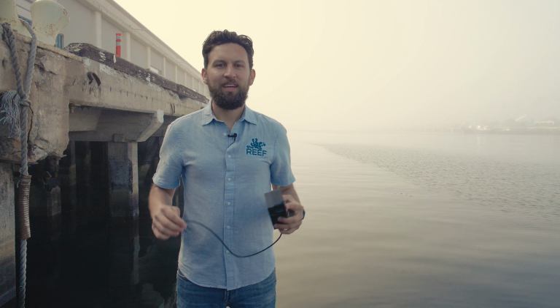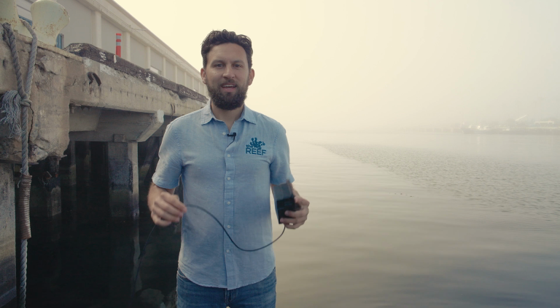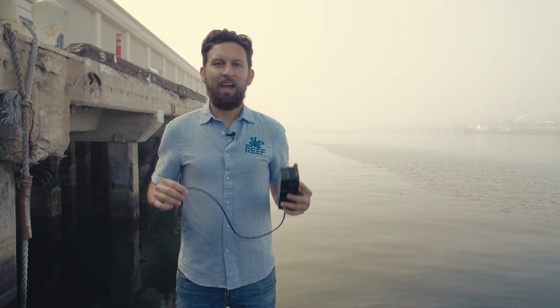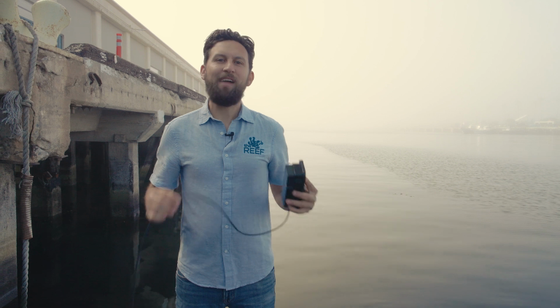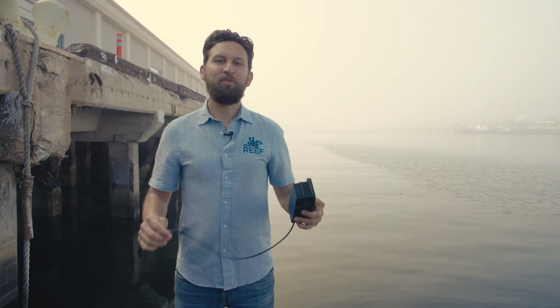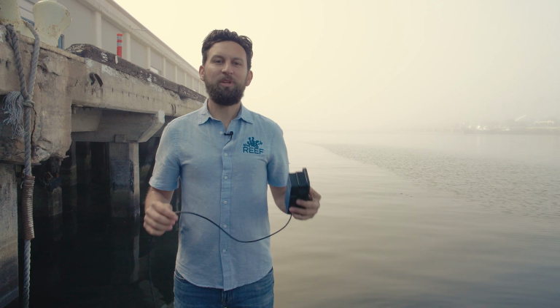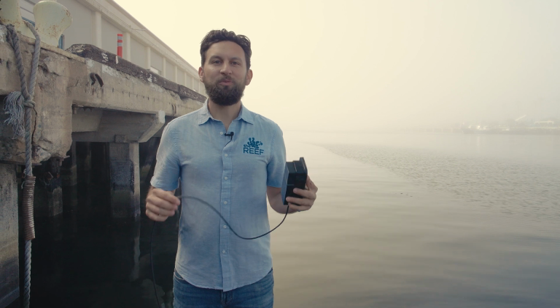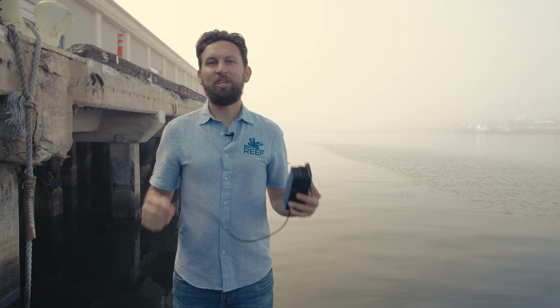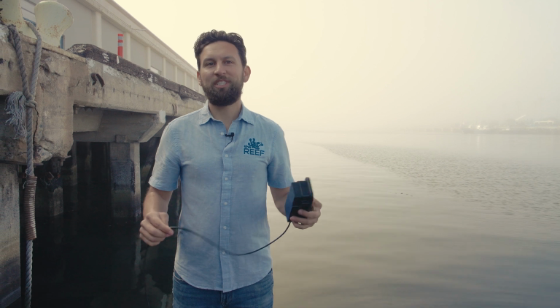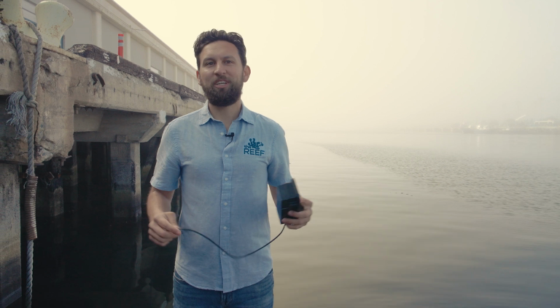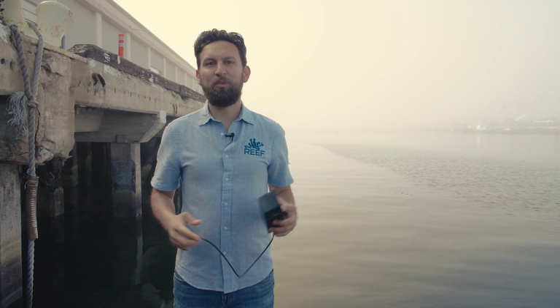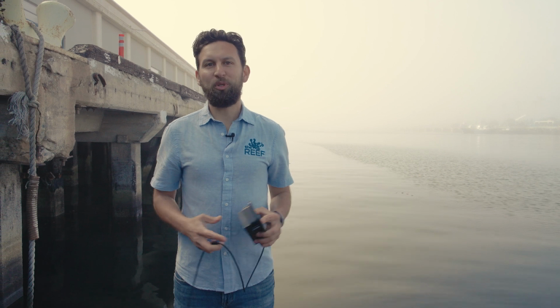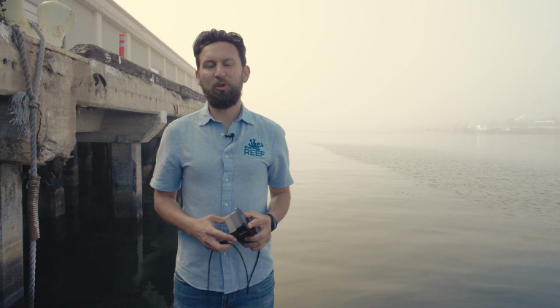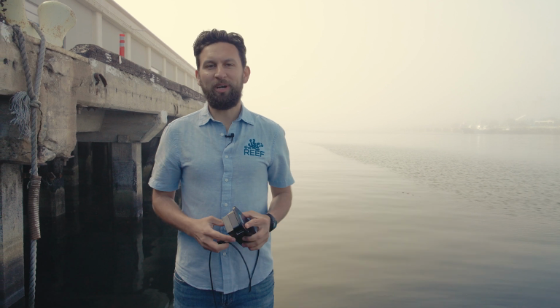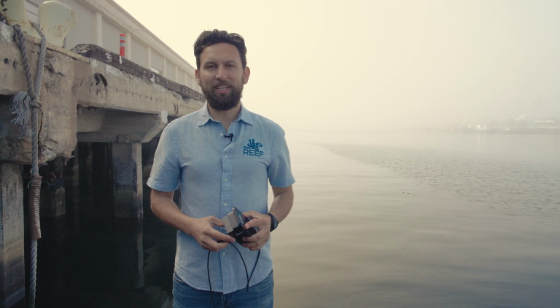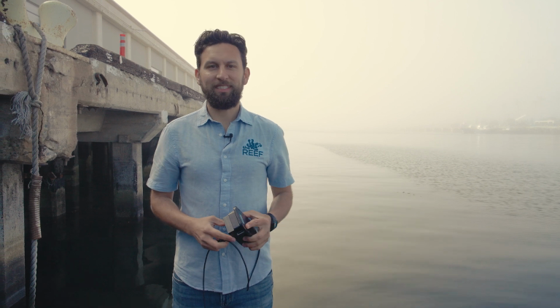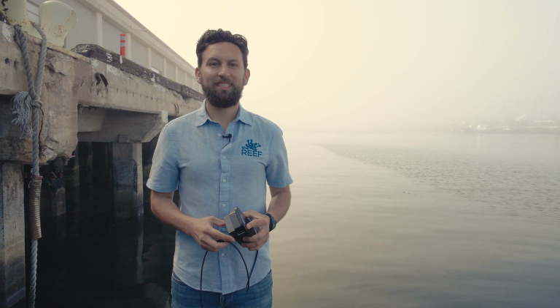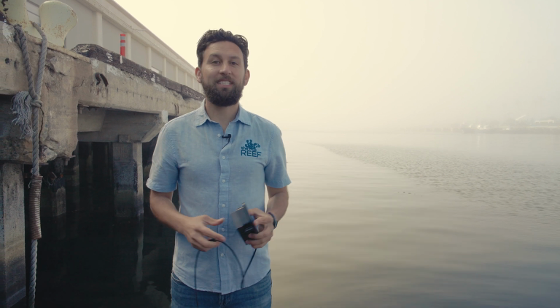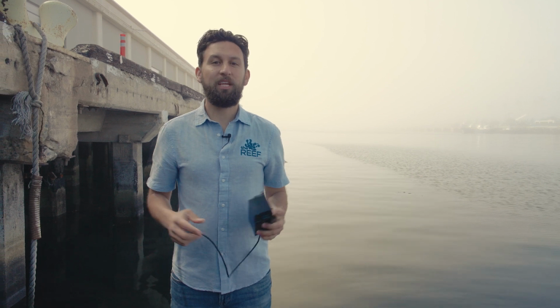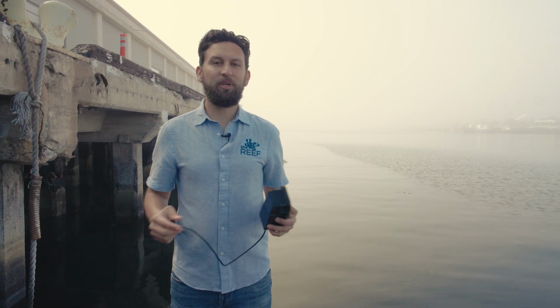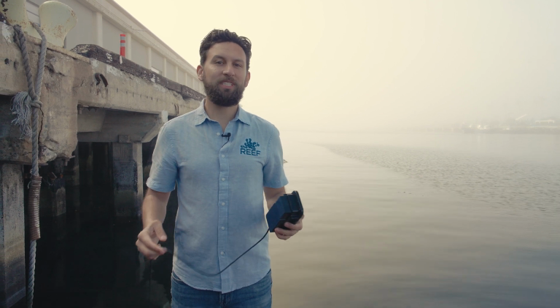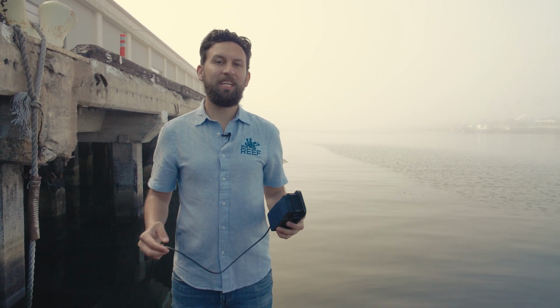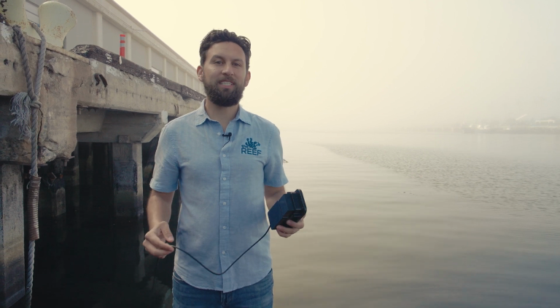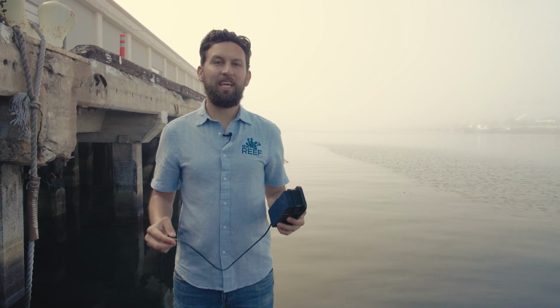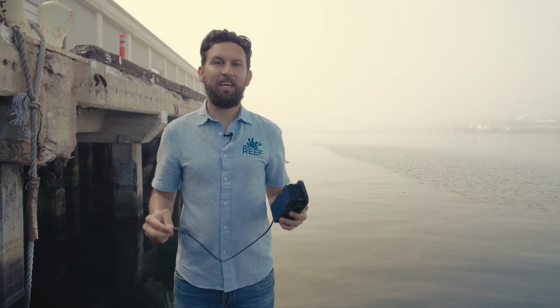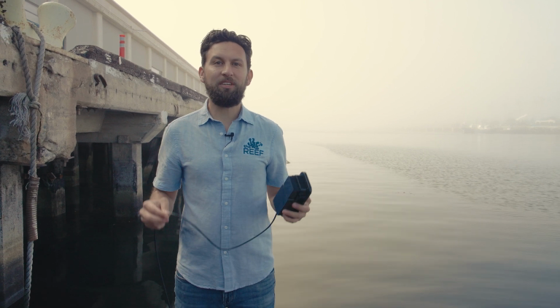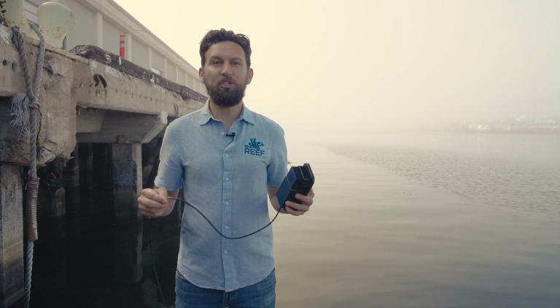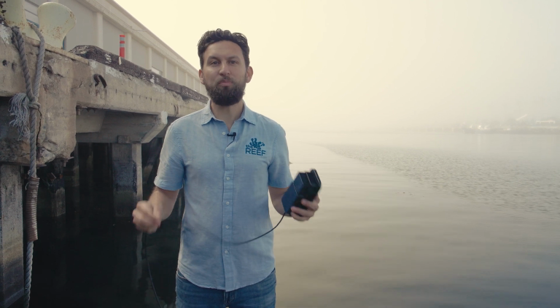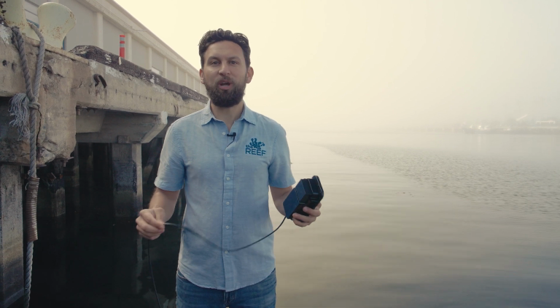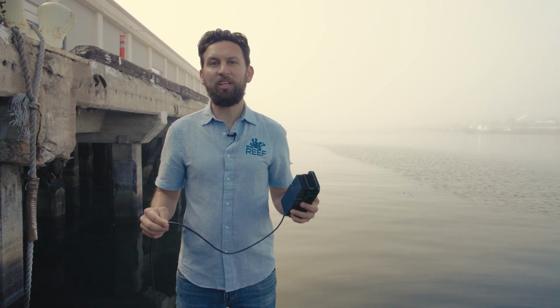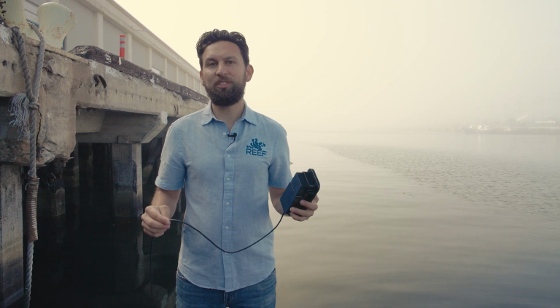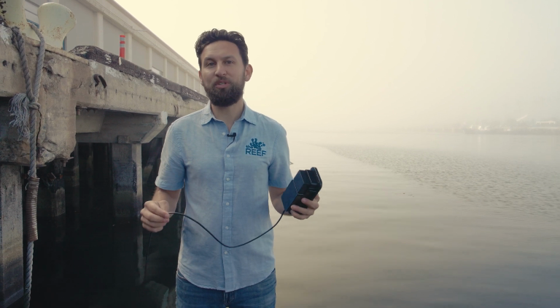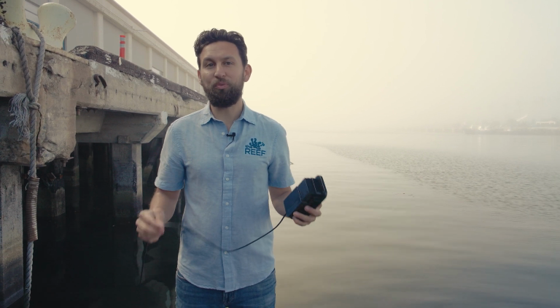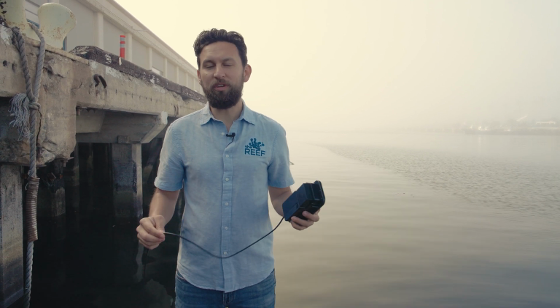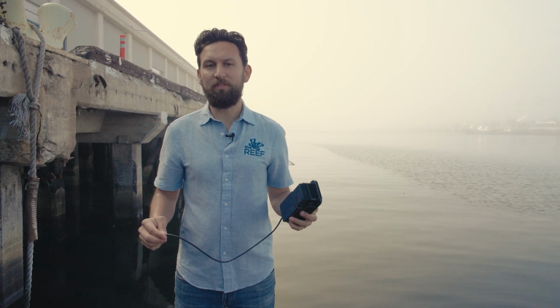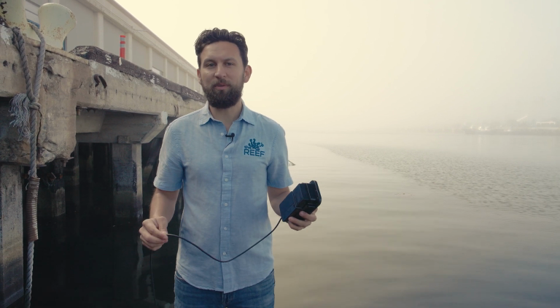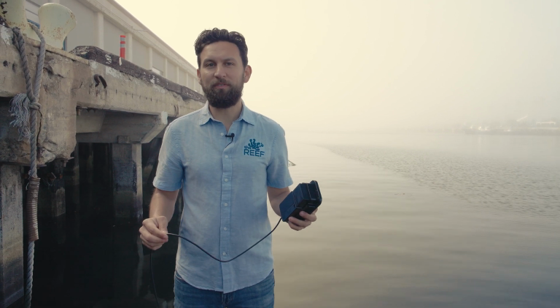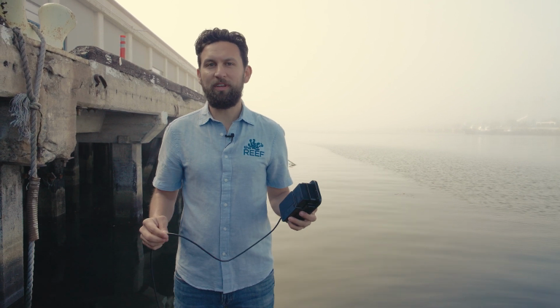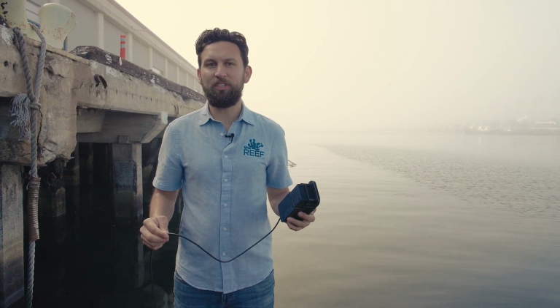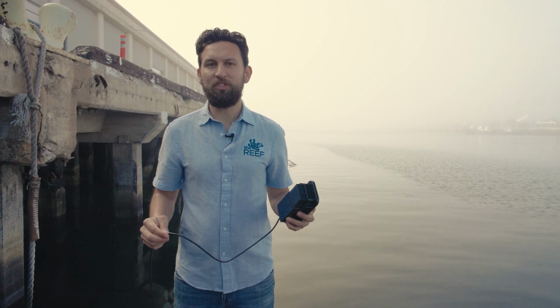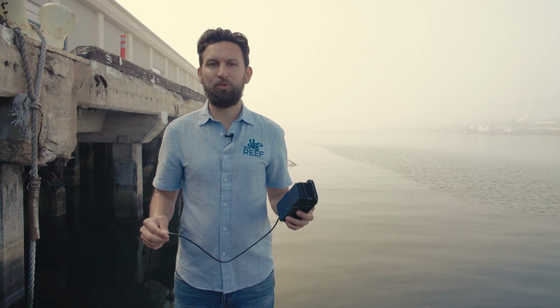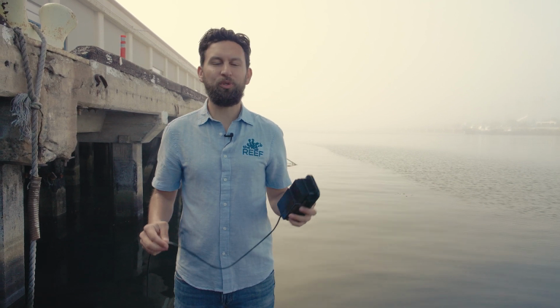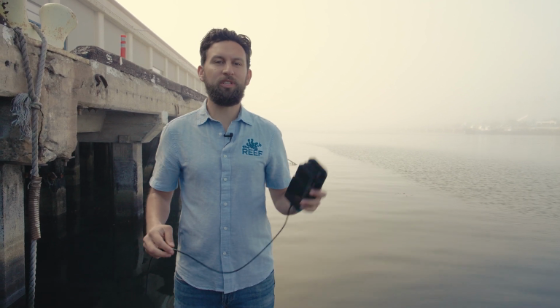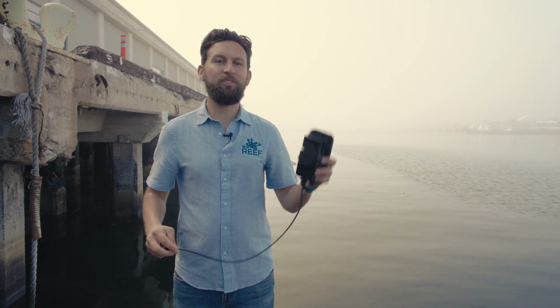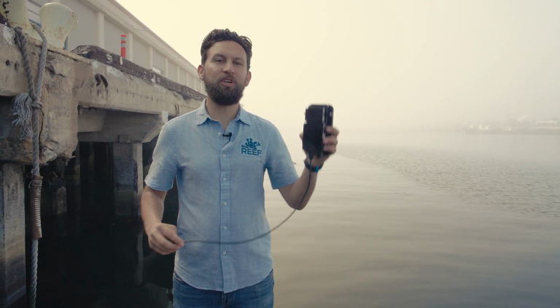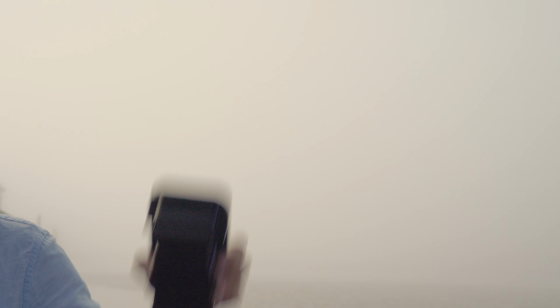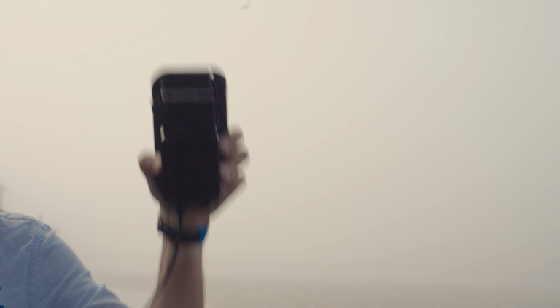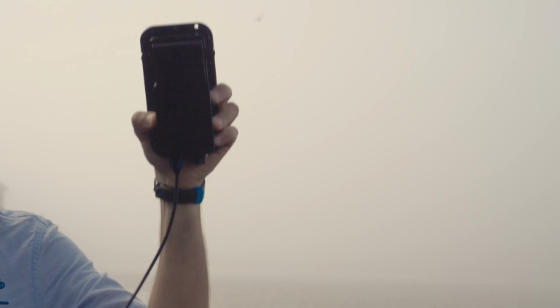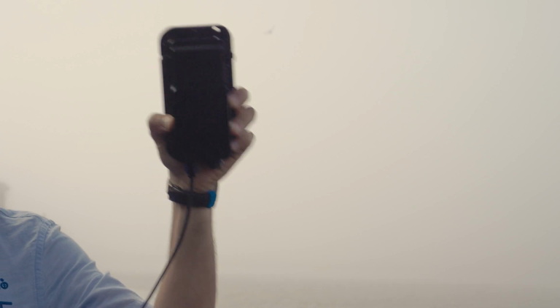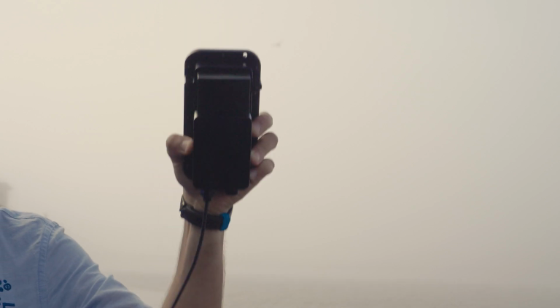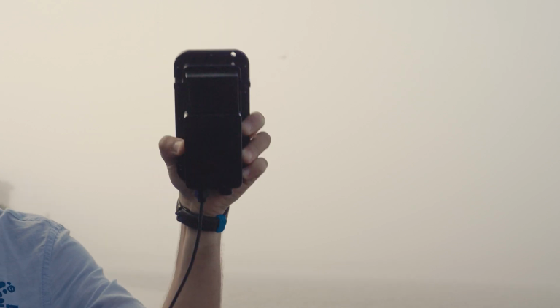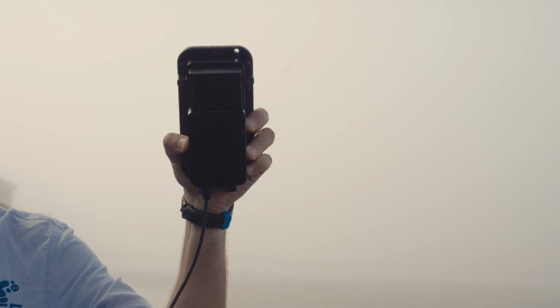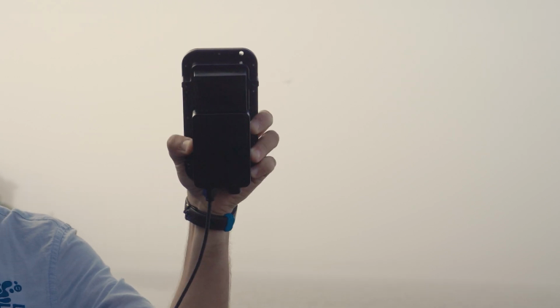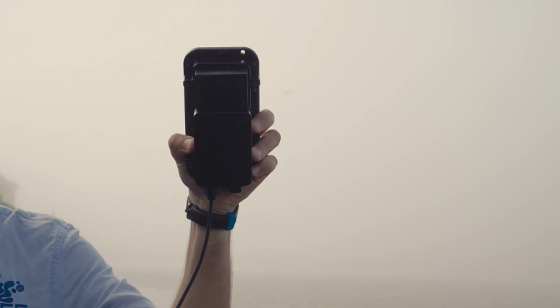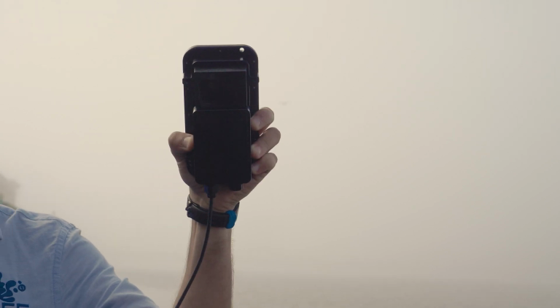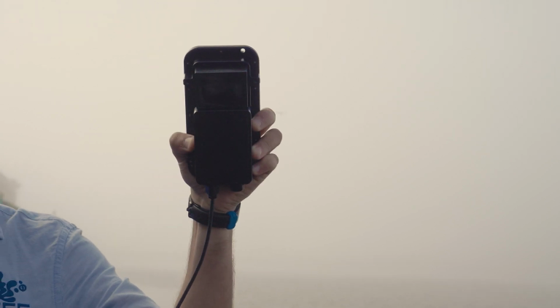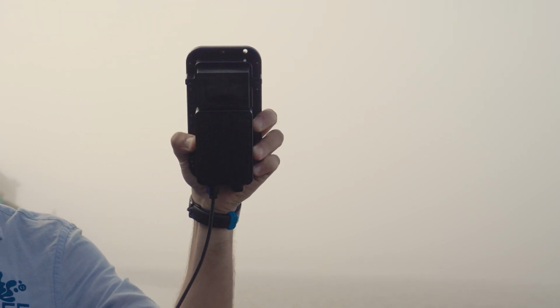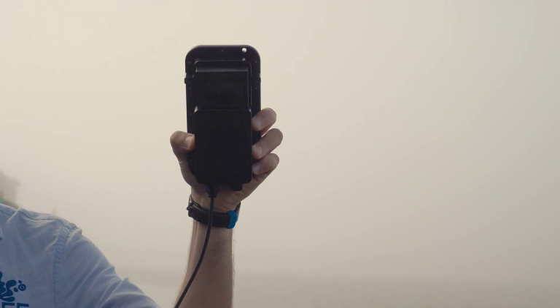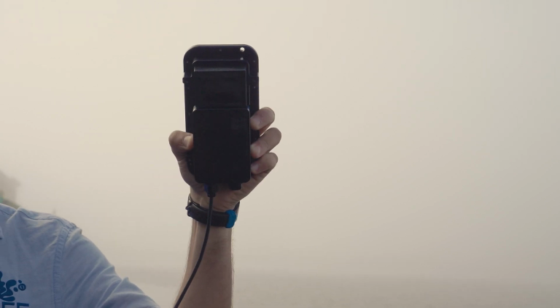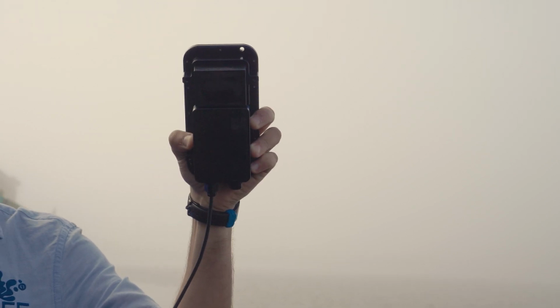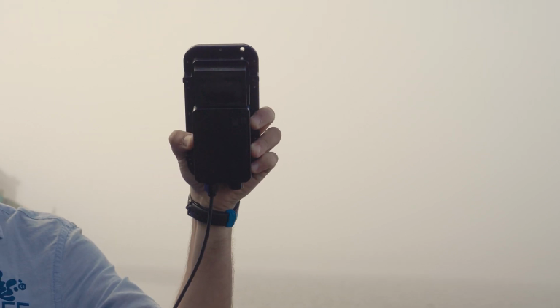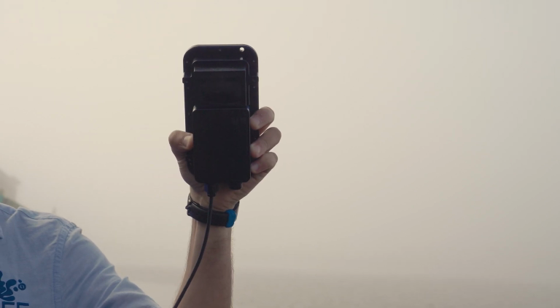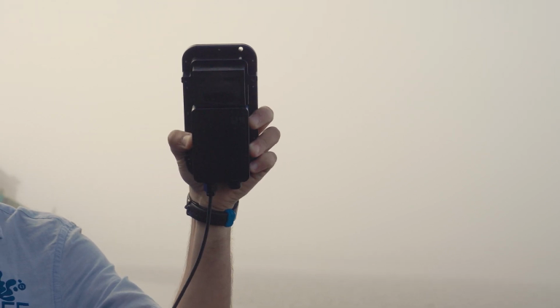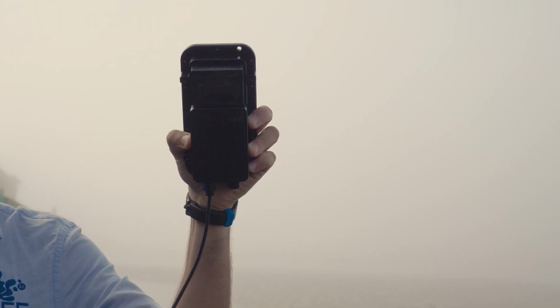Hi everyone, Rusty here at Blue Robotics. Today we're excited to add a new product to the reef from our friends at Cerulean Sonar — the Surveyor Multi-Beam Ecosounder.